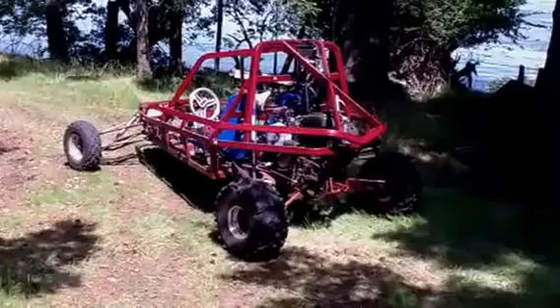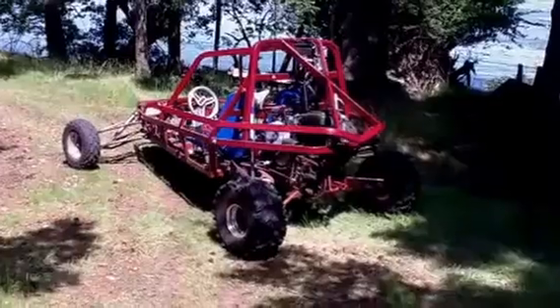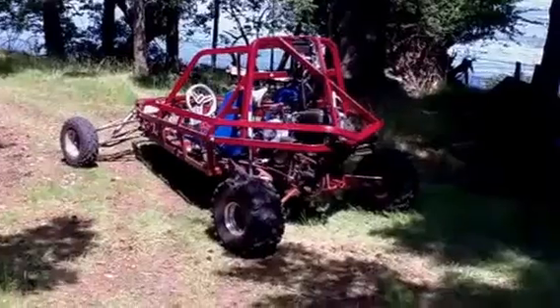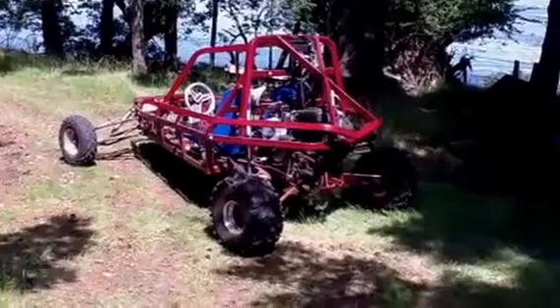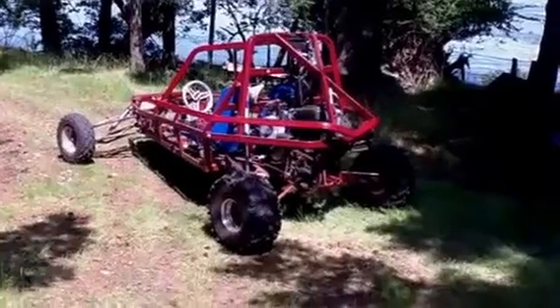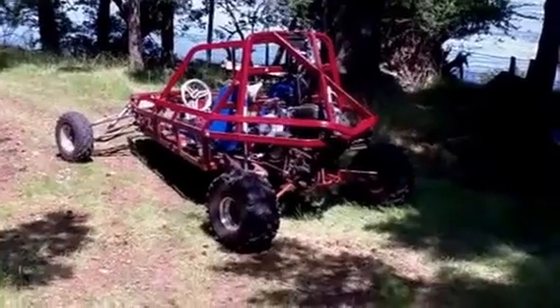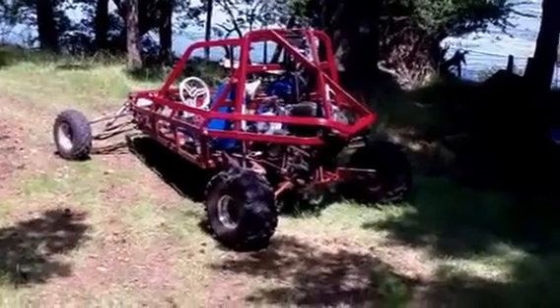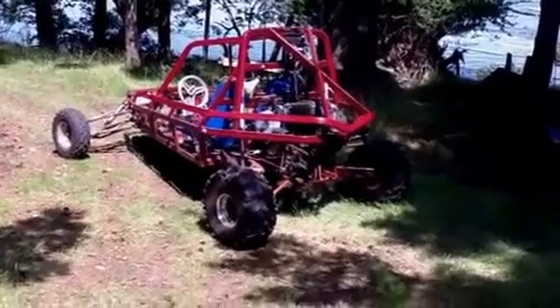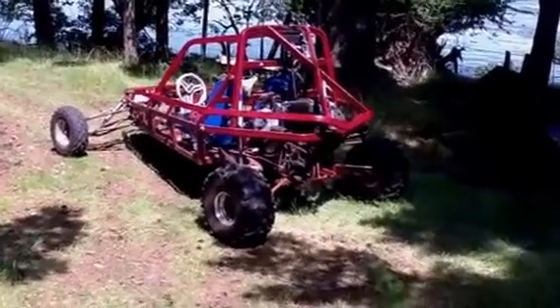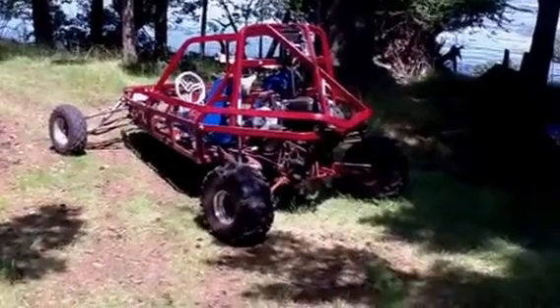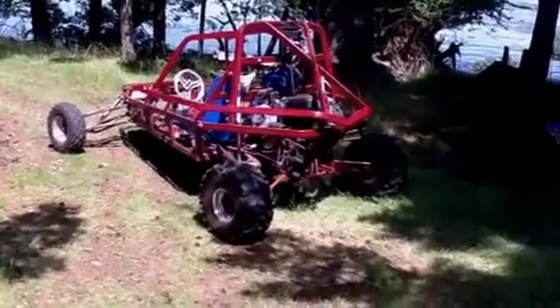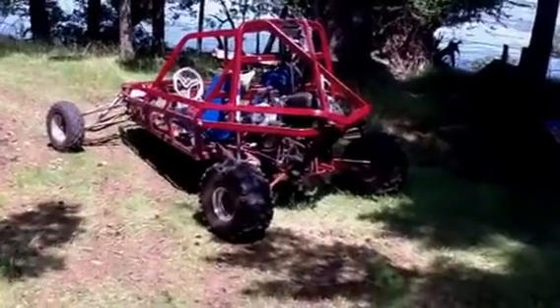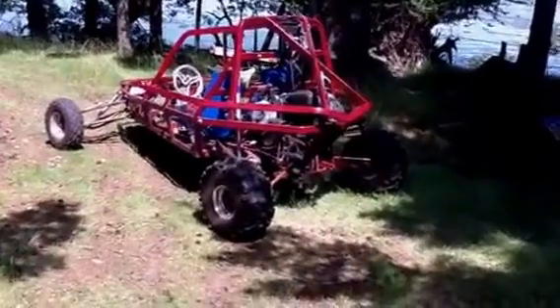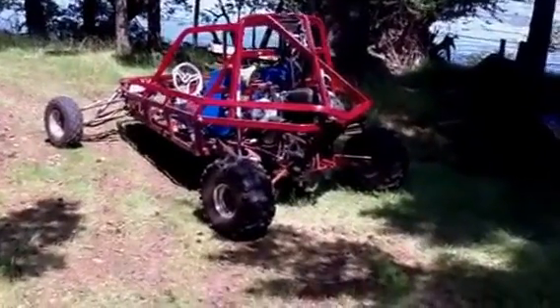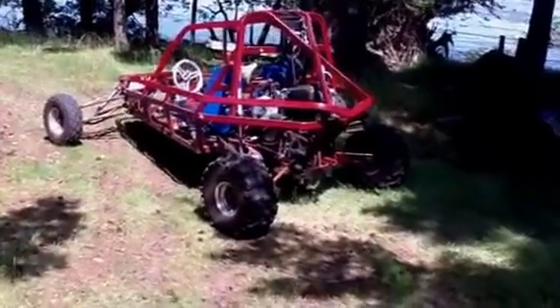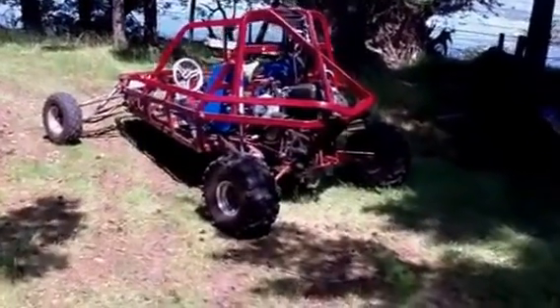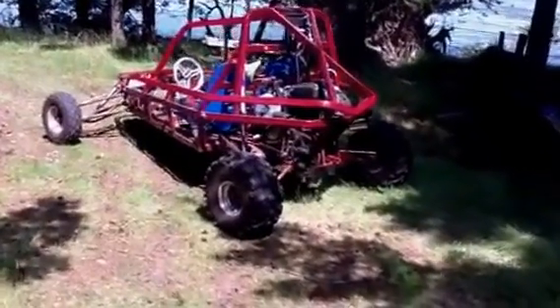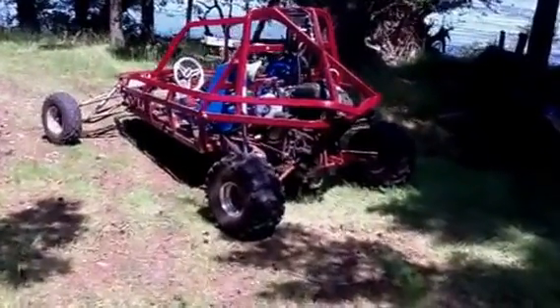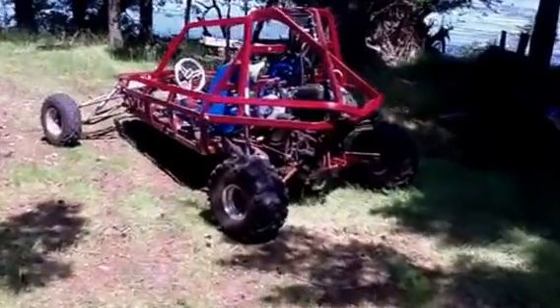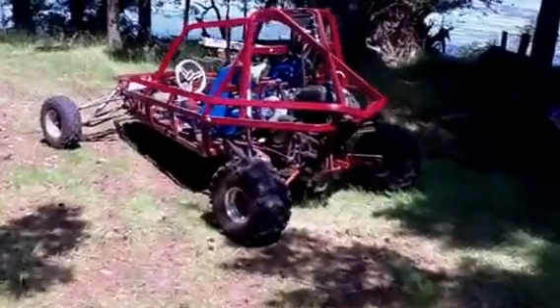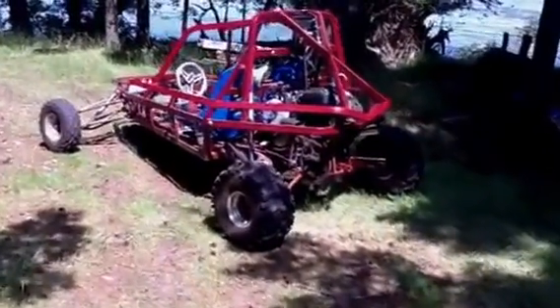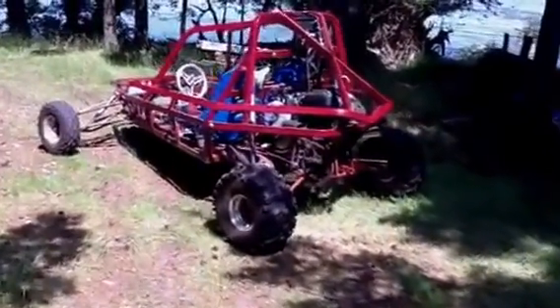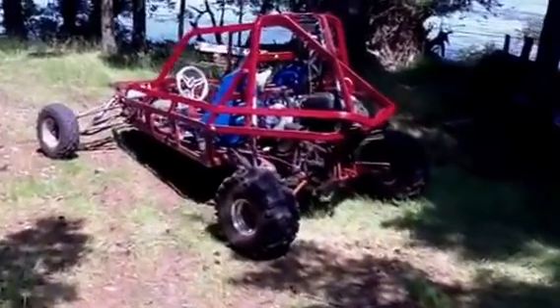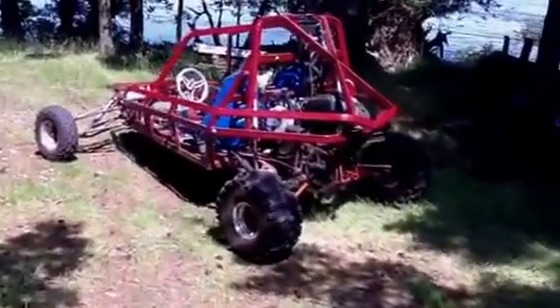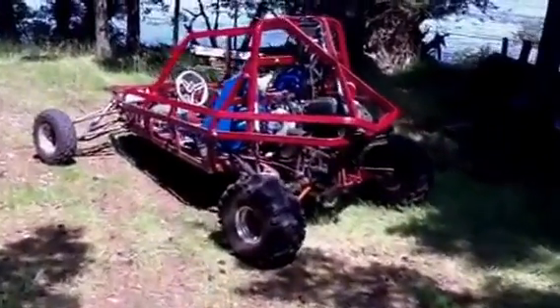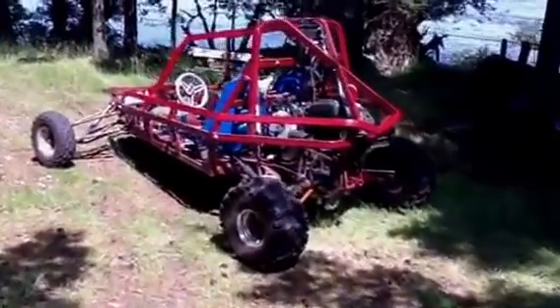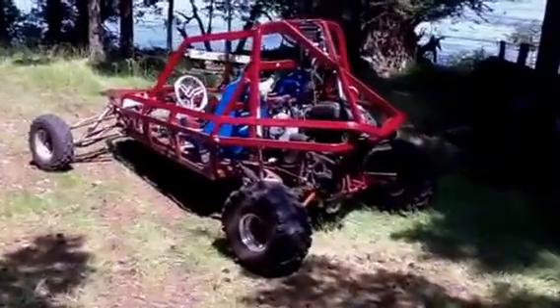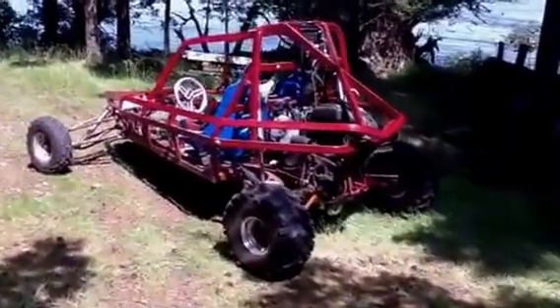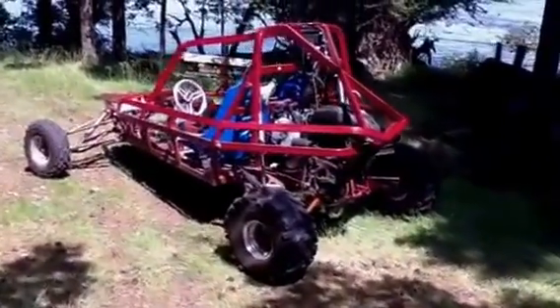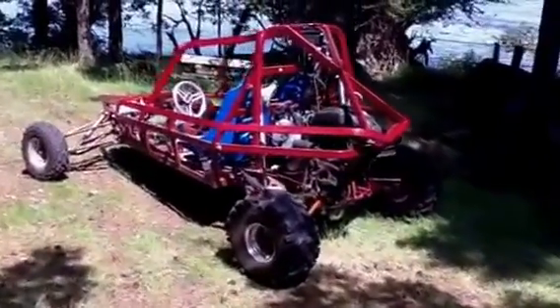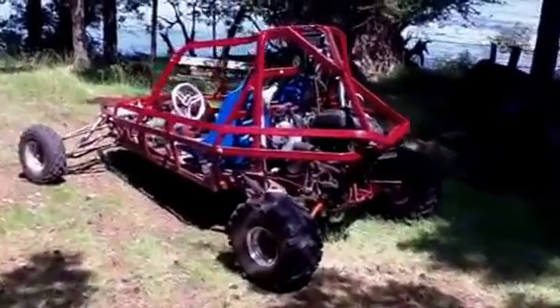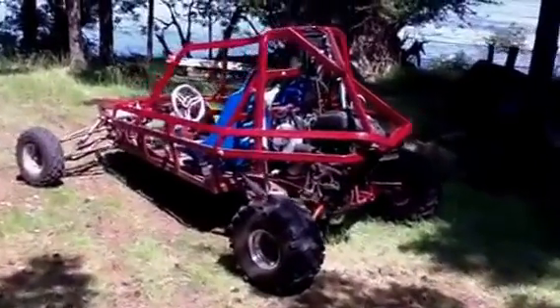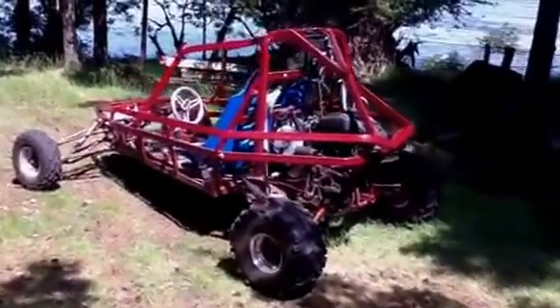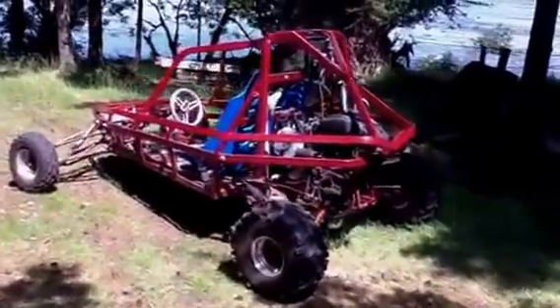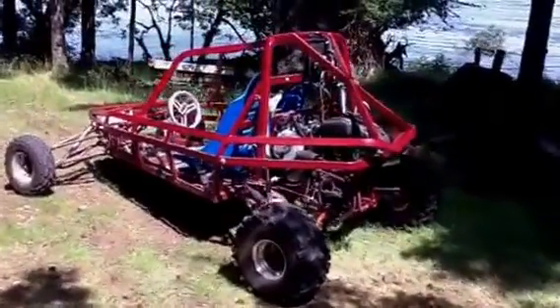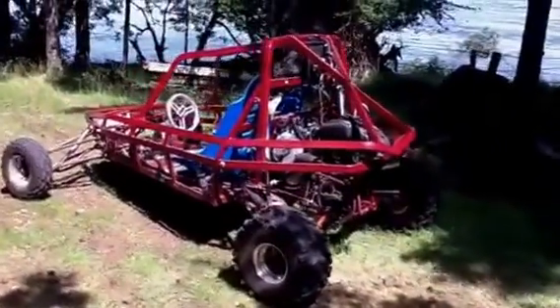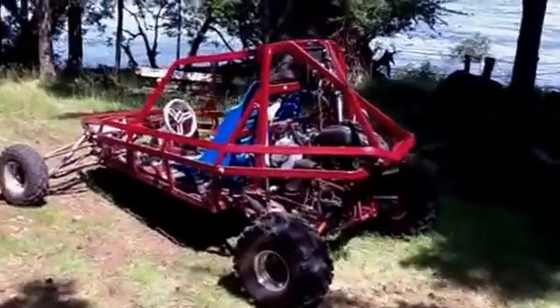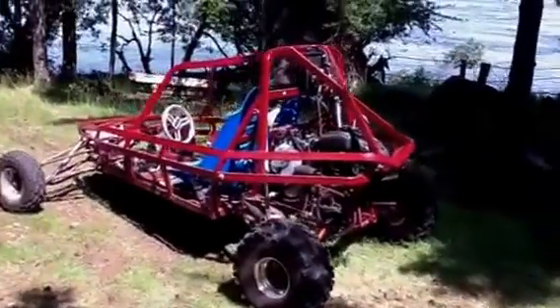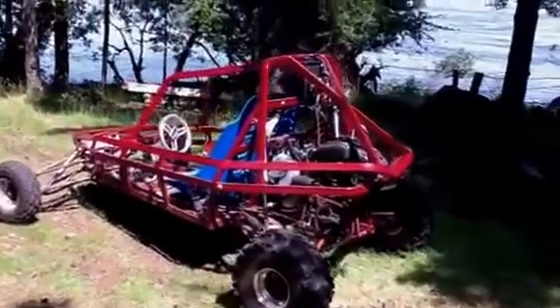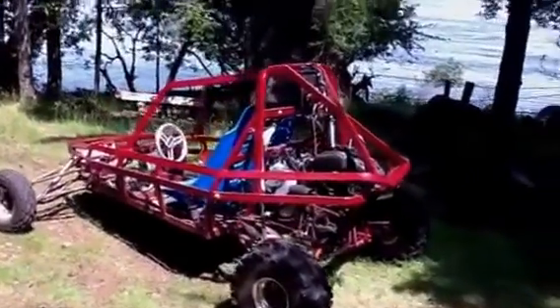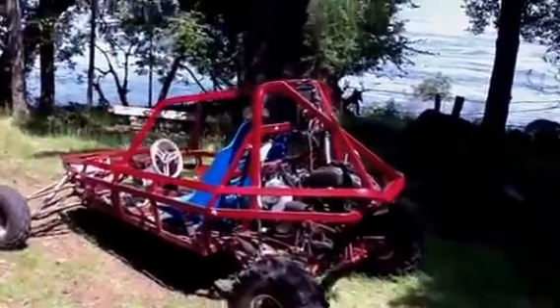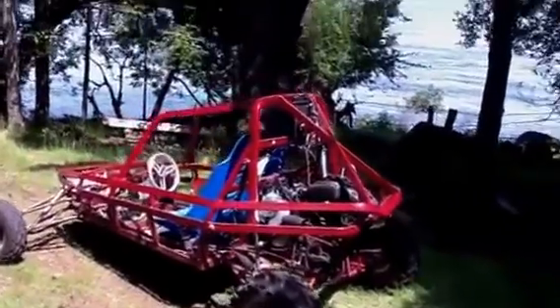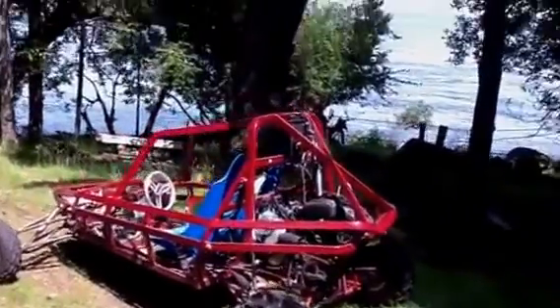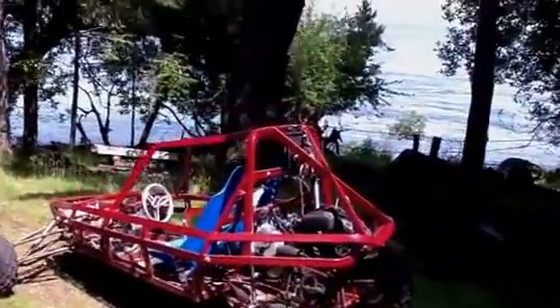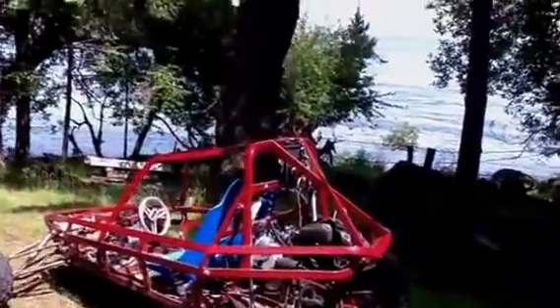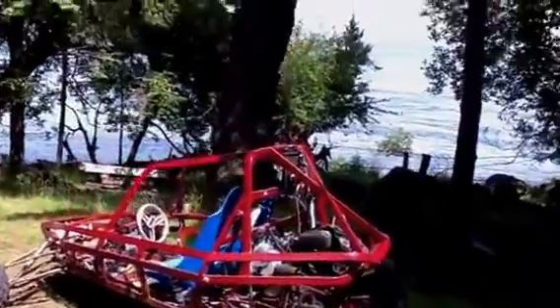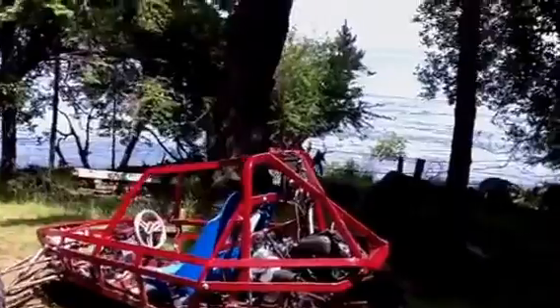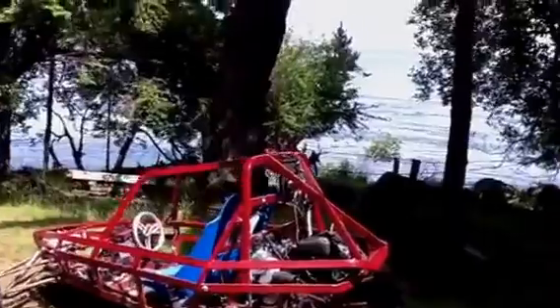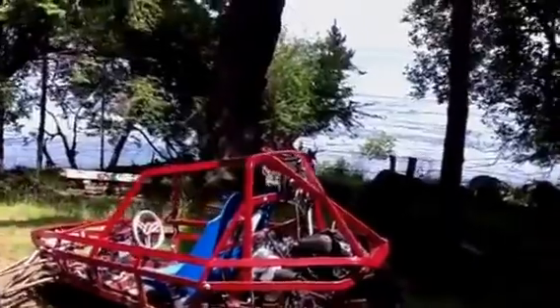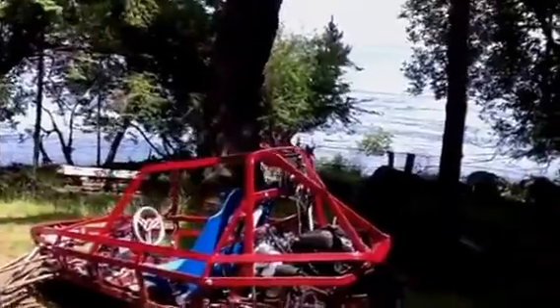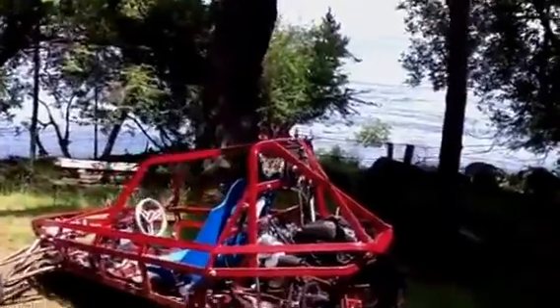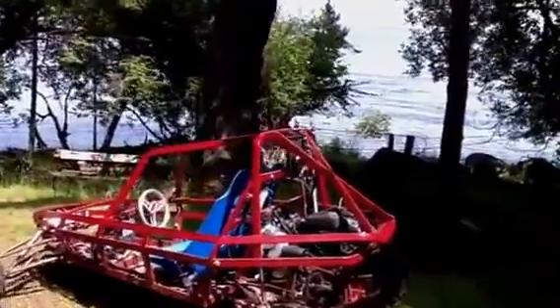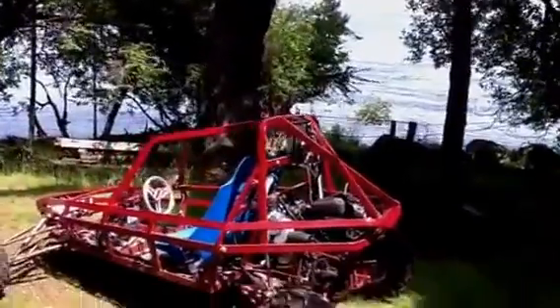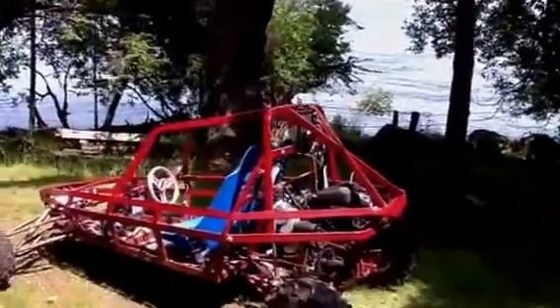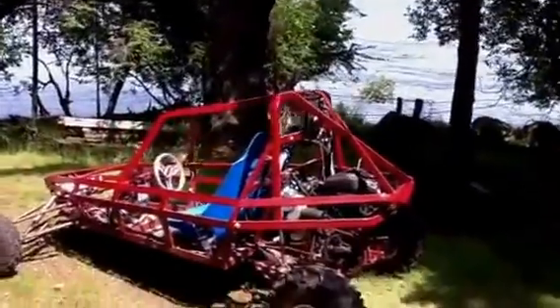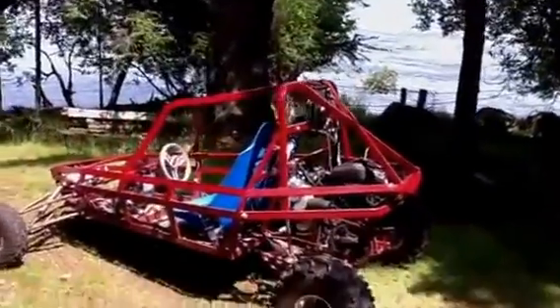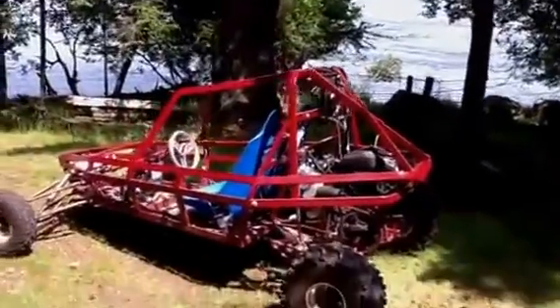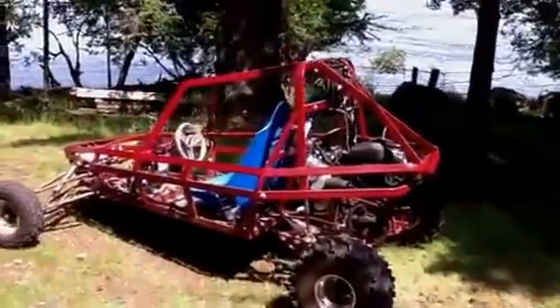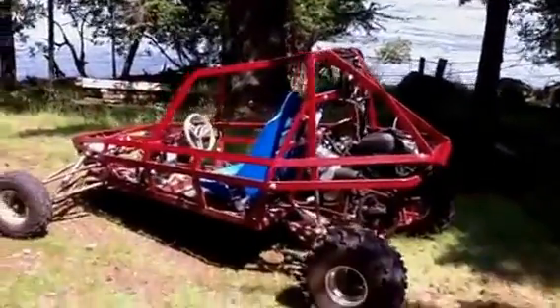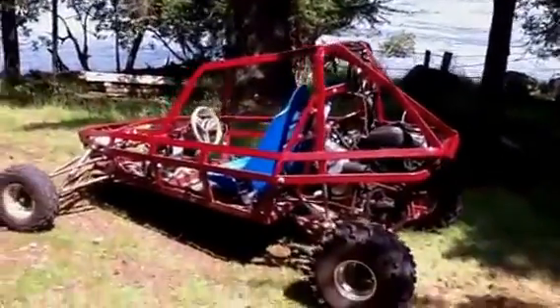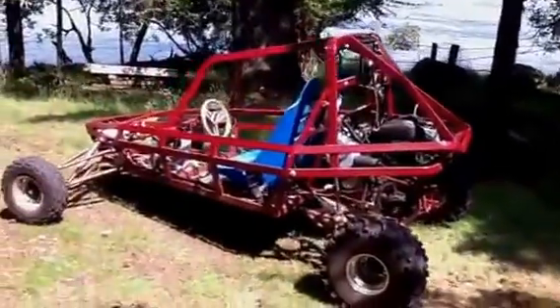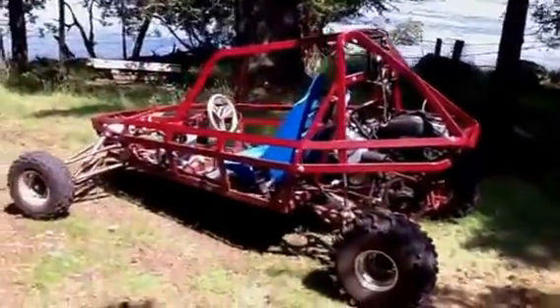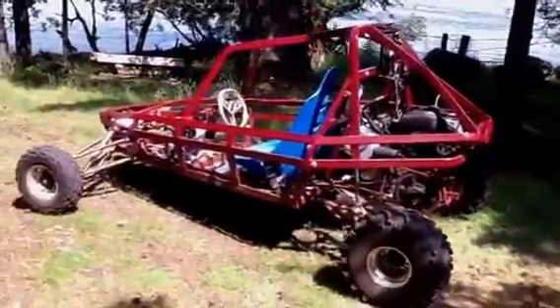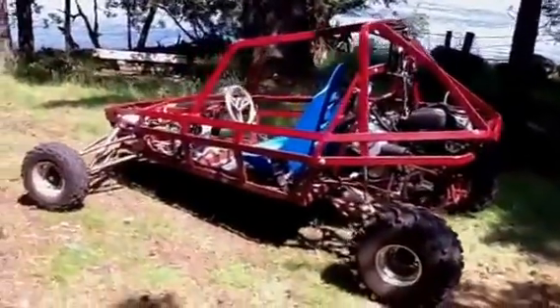Here's a sand rail I built for my dad — the first cabin out of Stewart Island, literally San Juan Islands, as you can see.